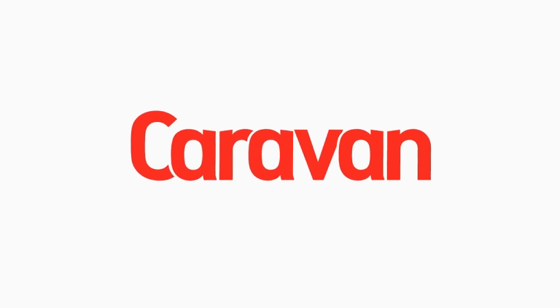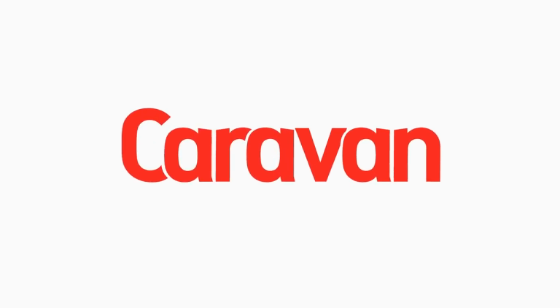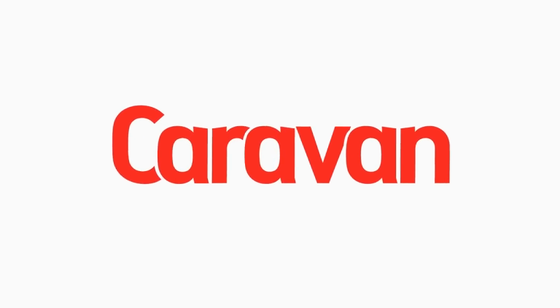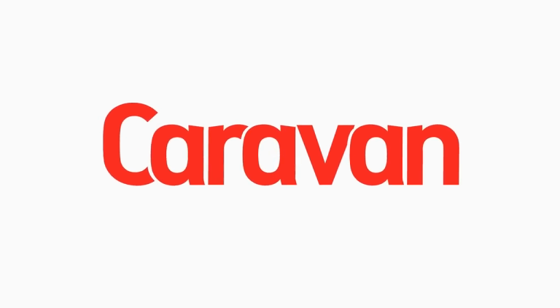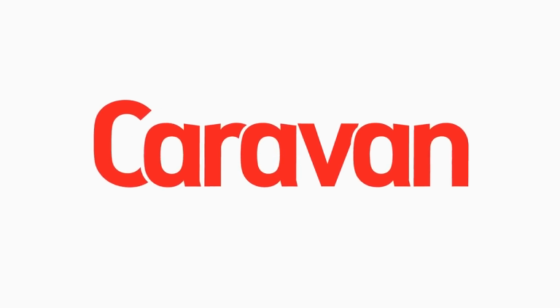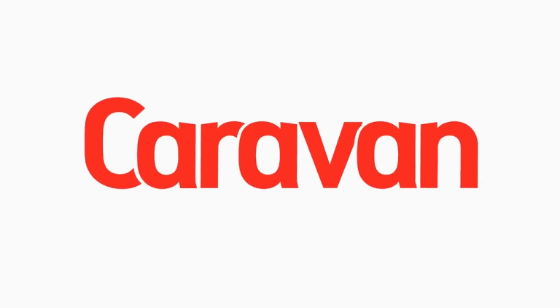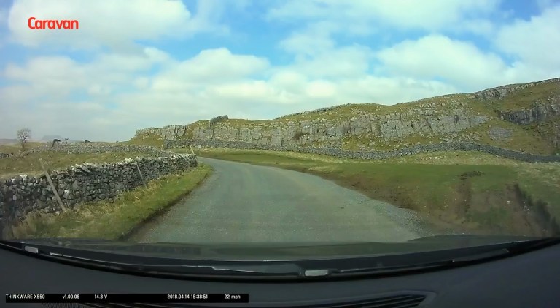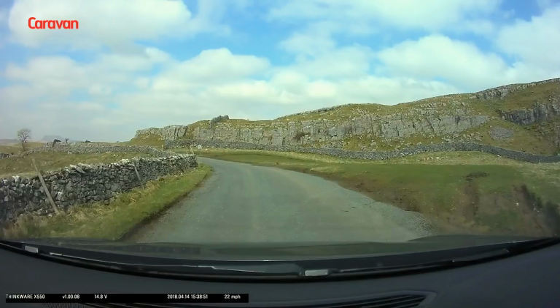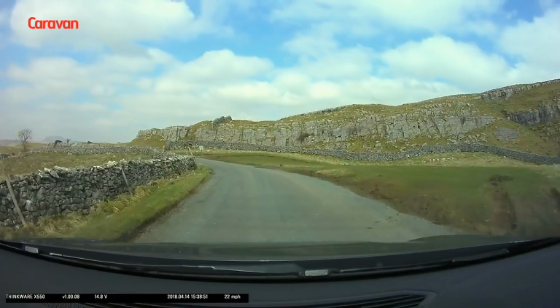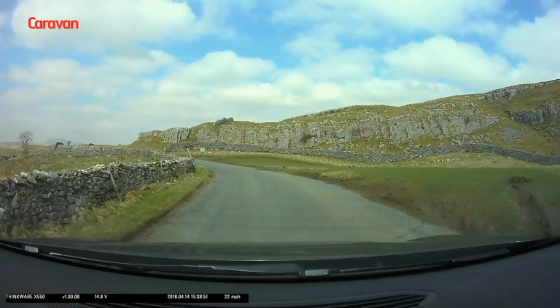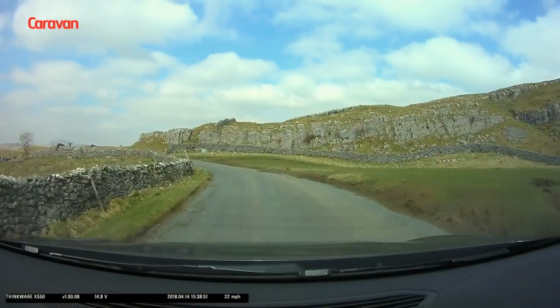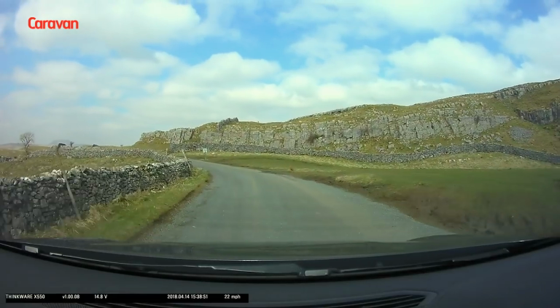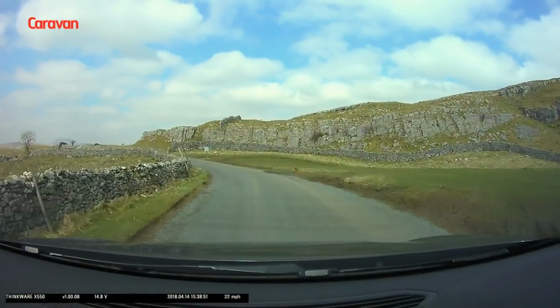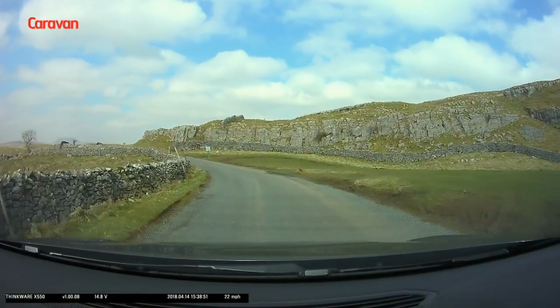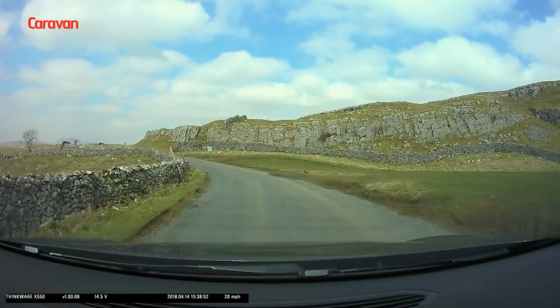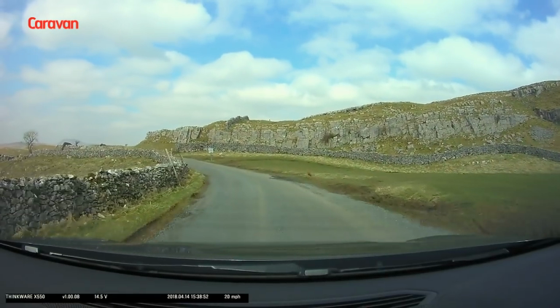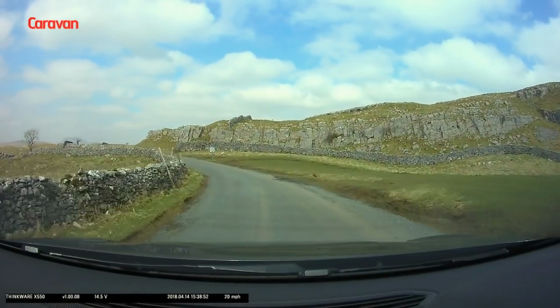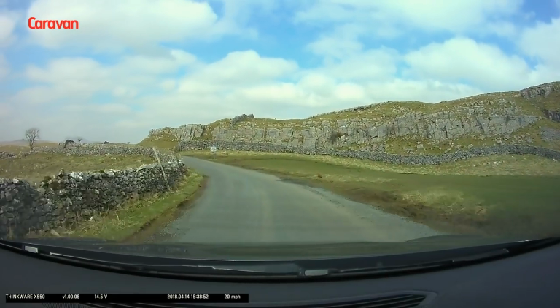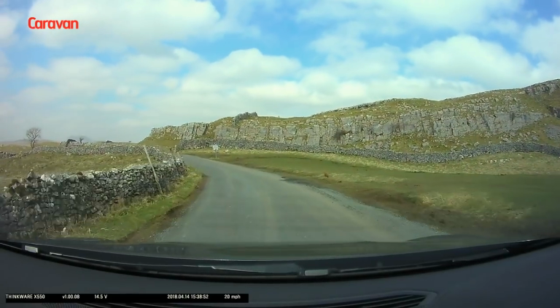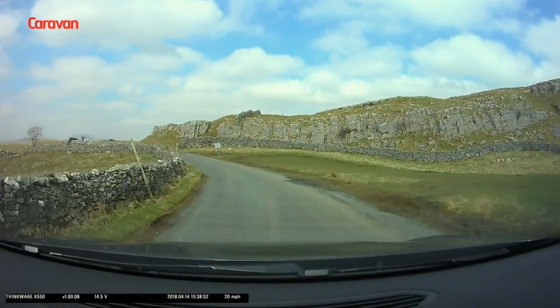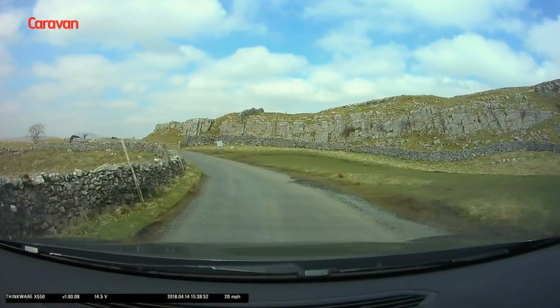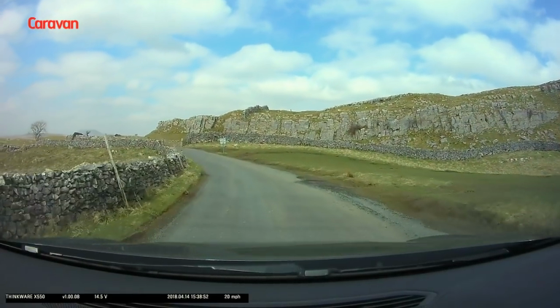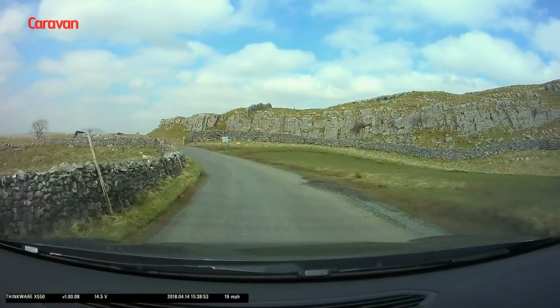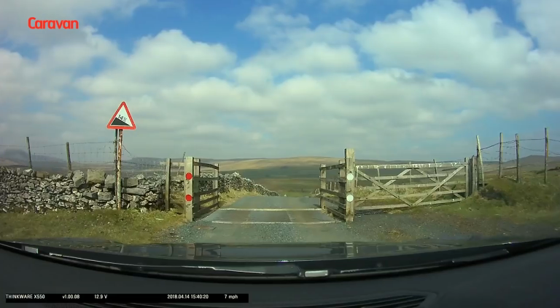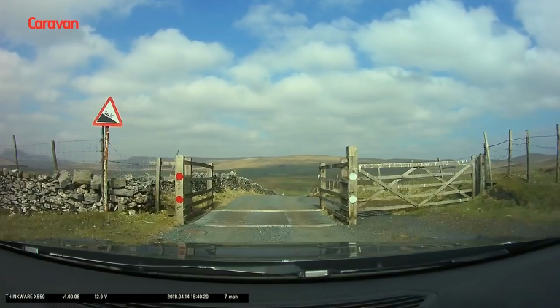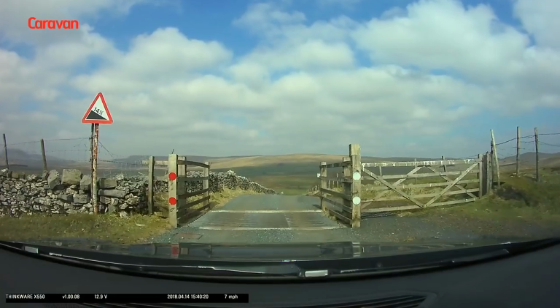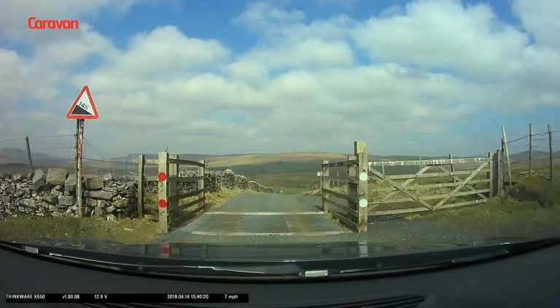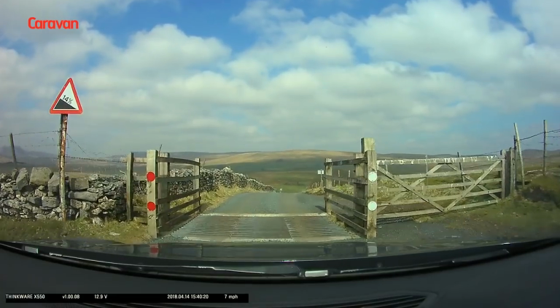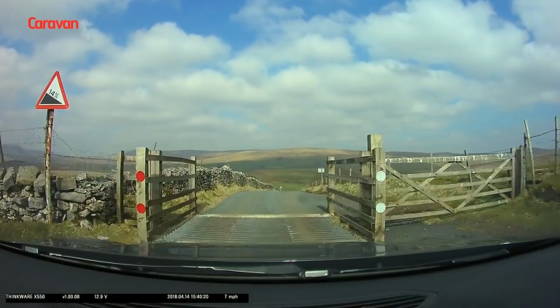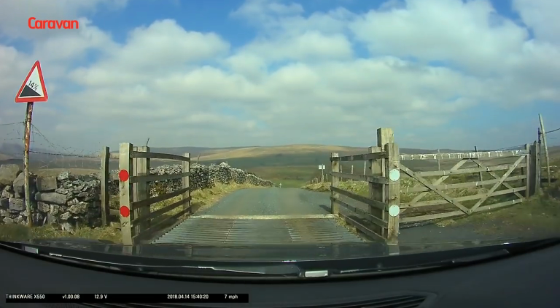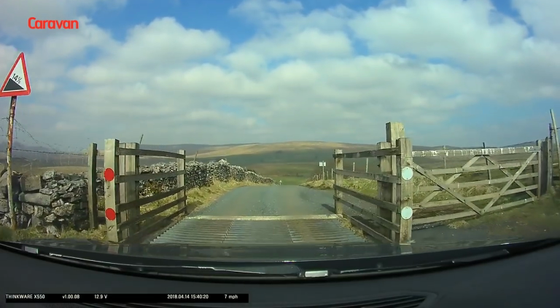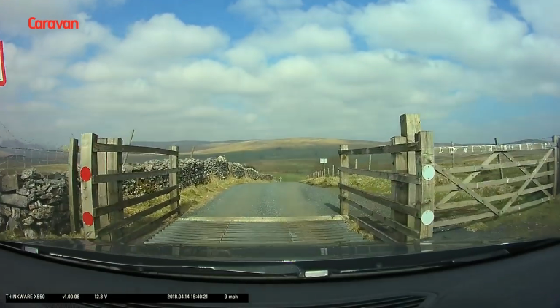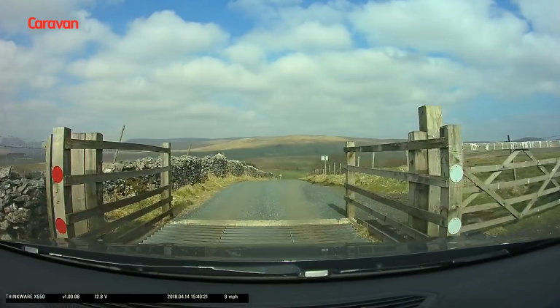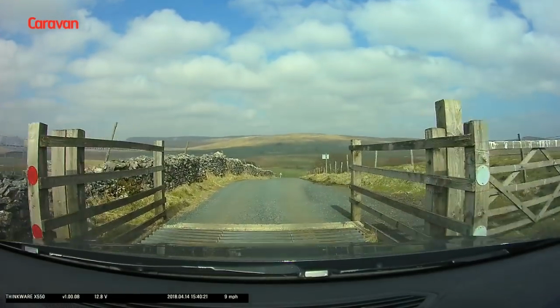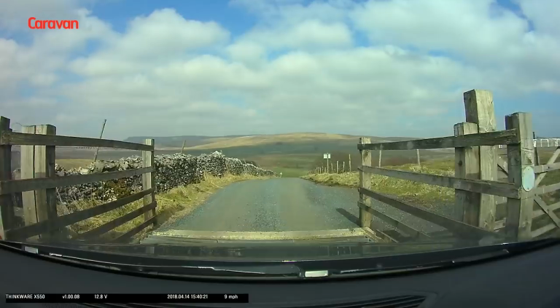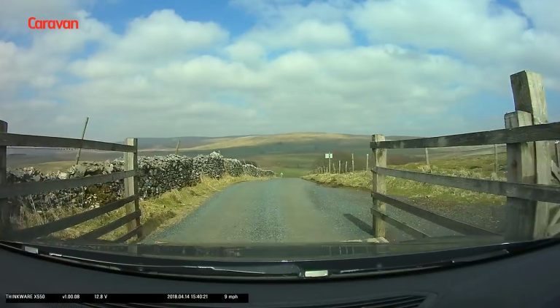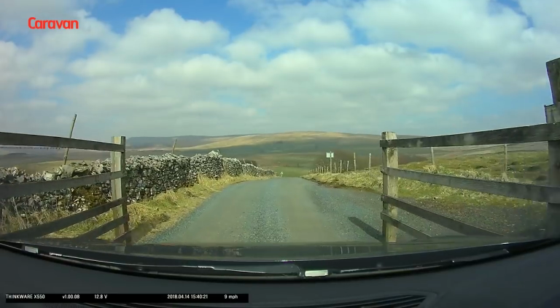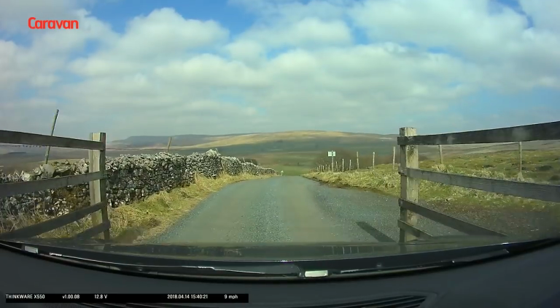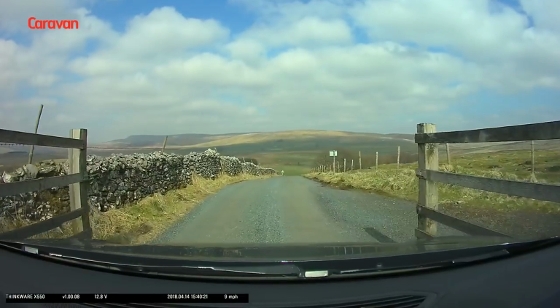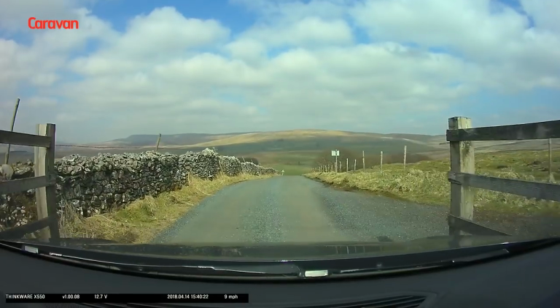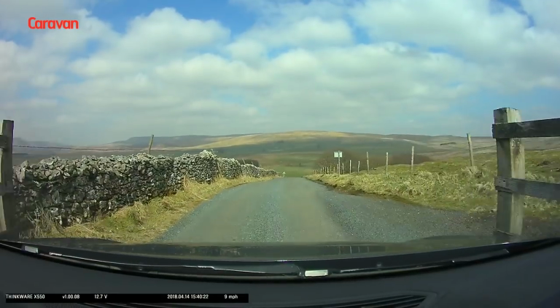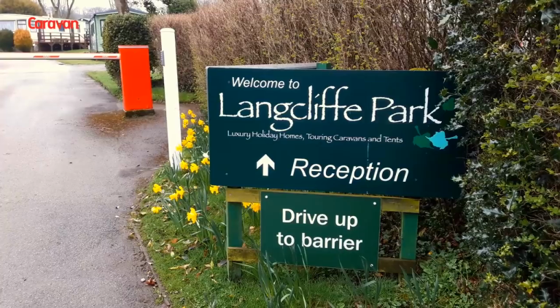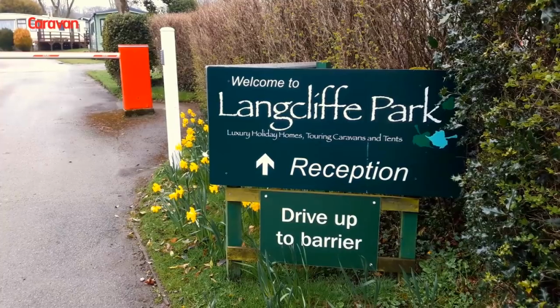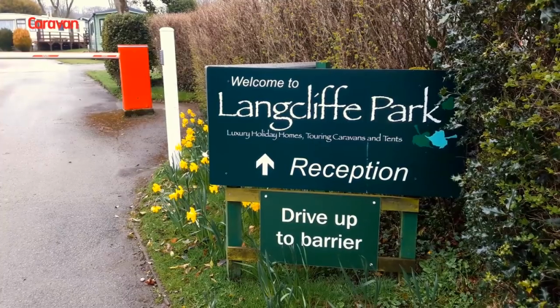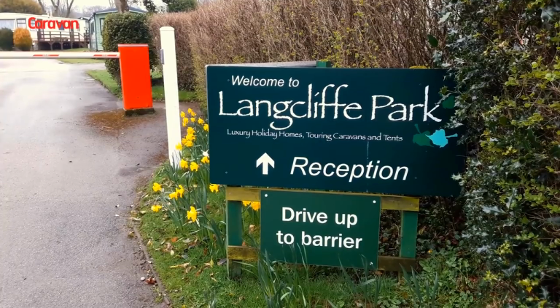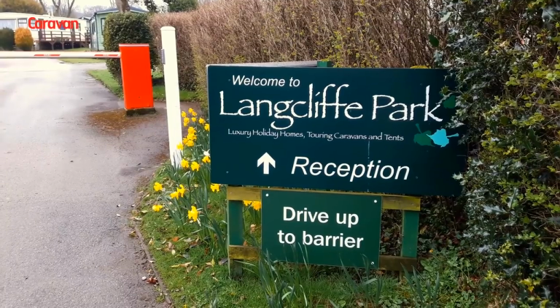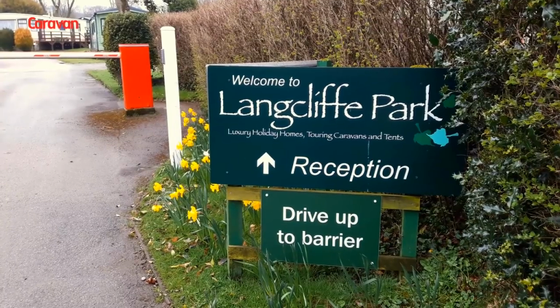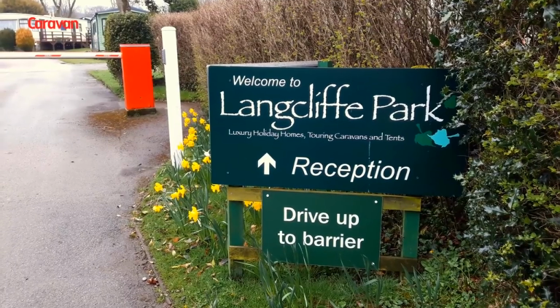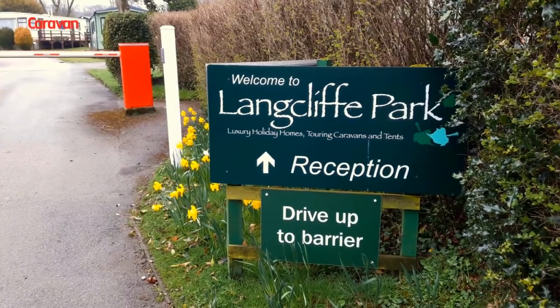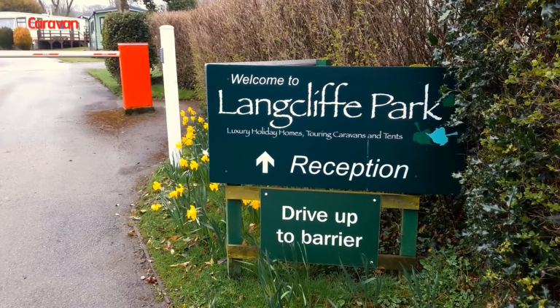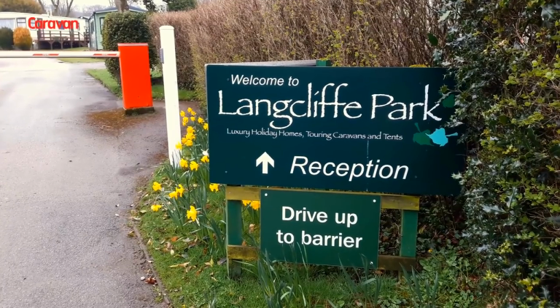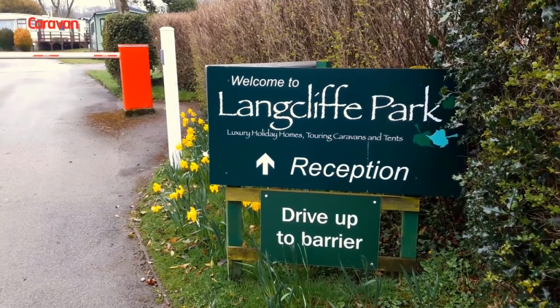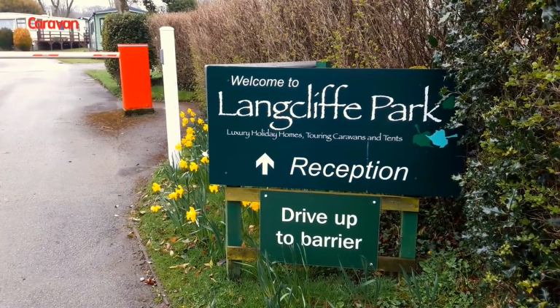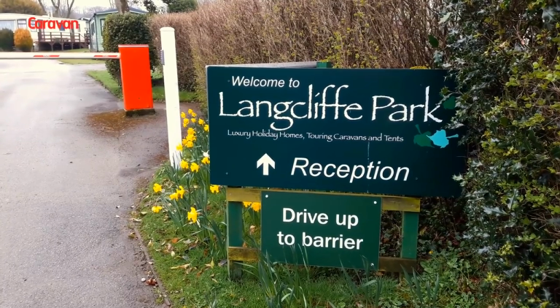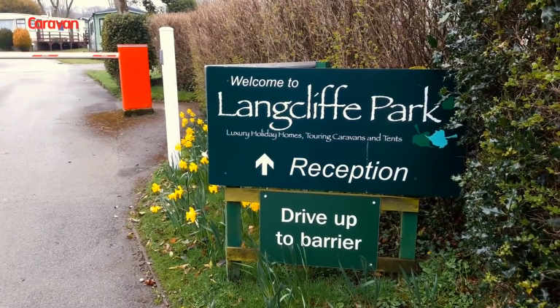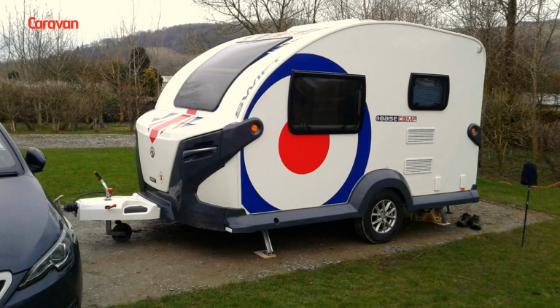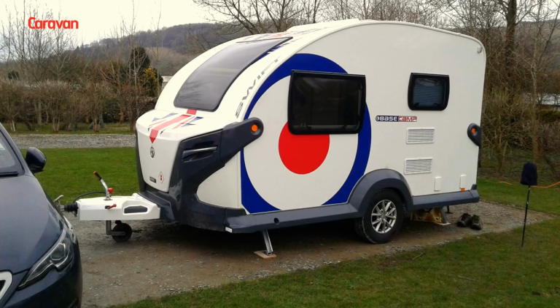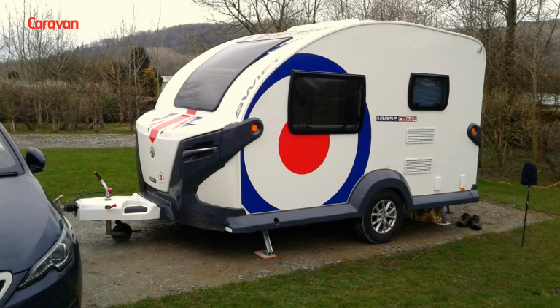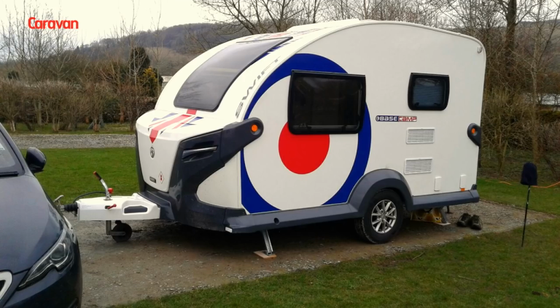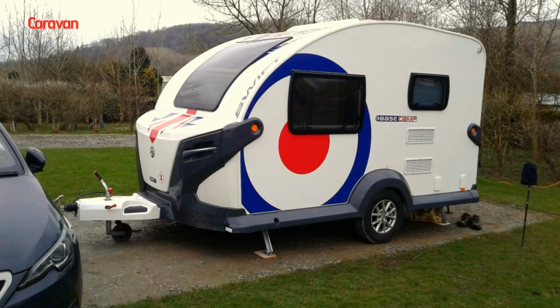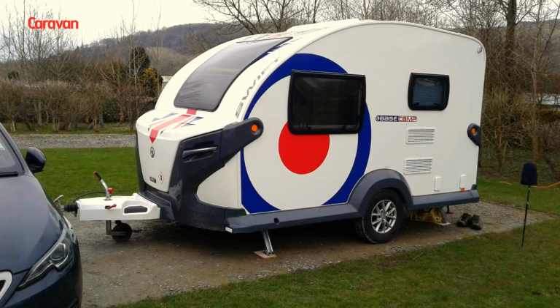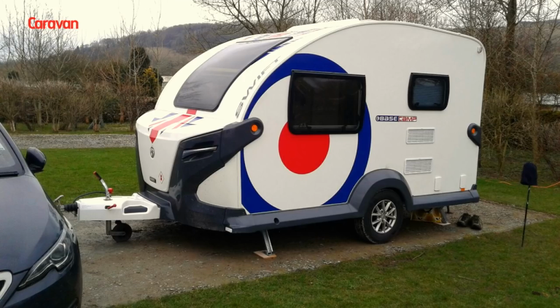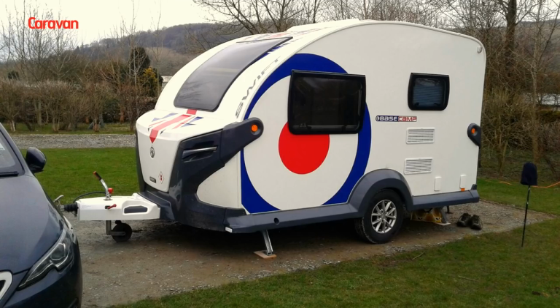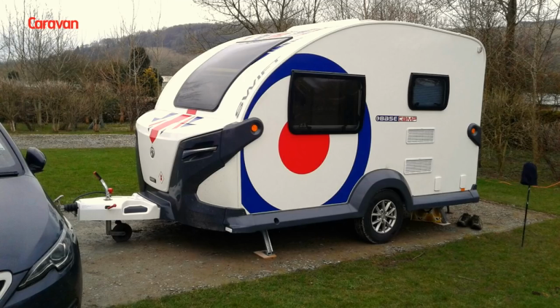Penny, my wife and I towed a Swift Basecamp to the Yorkshire Dales to do some walking and cycling. We stayed a mile north of Settle in Landcliffe Caravan Park.